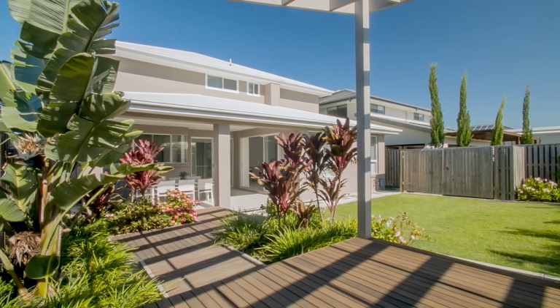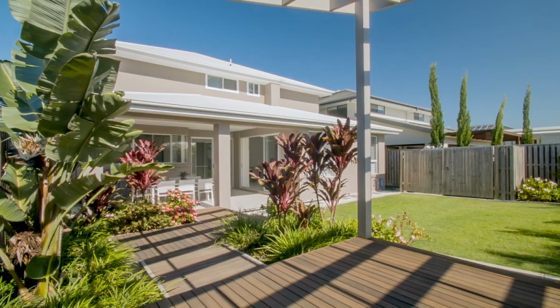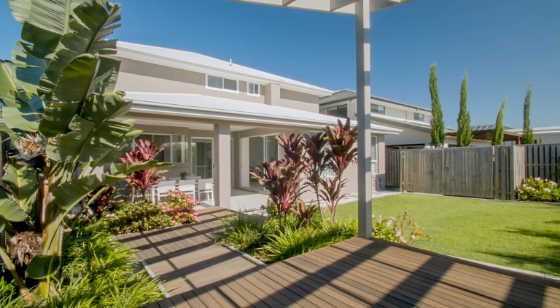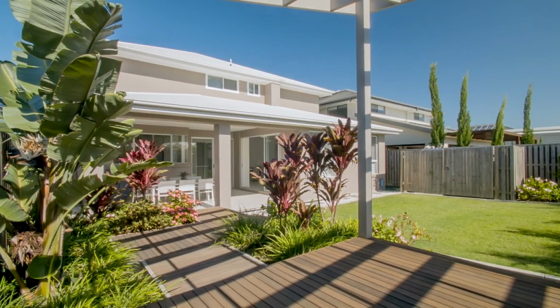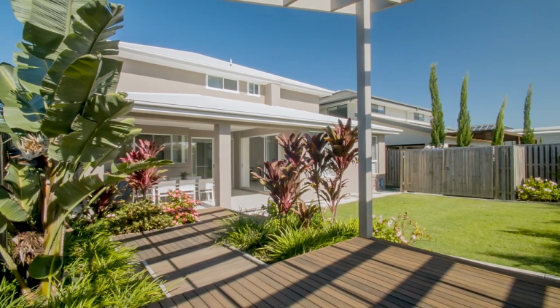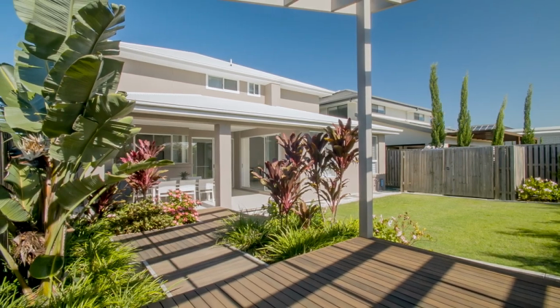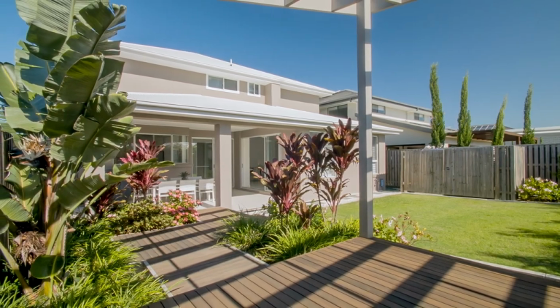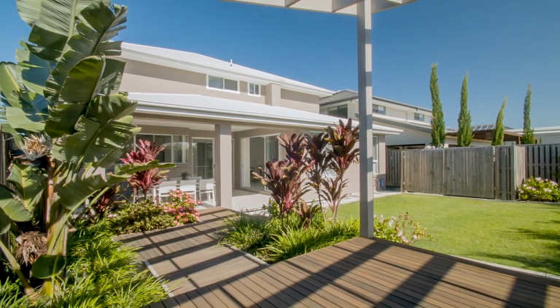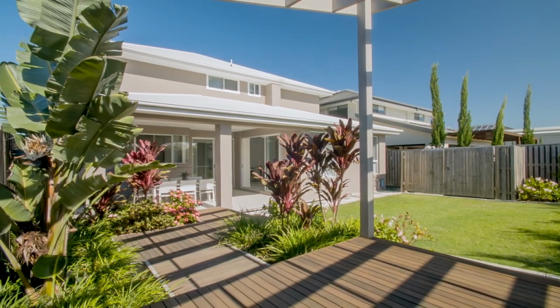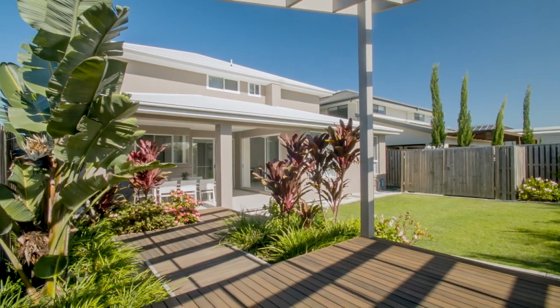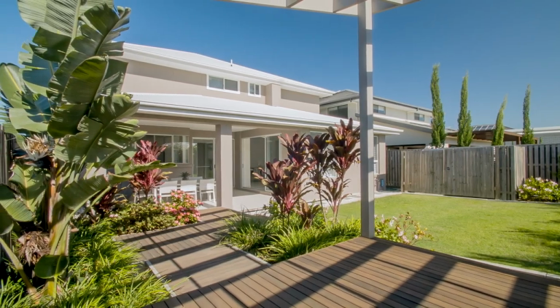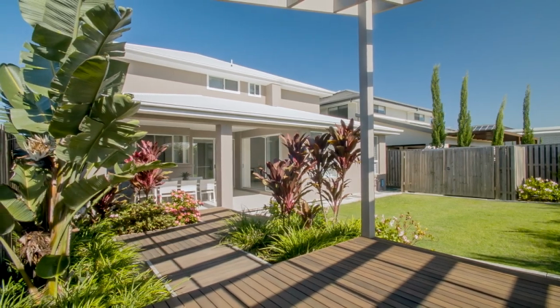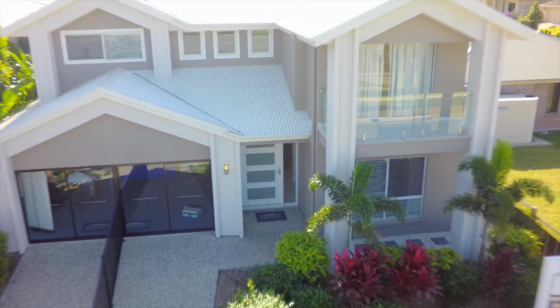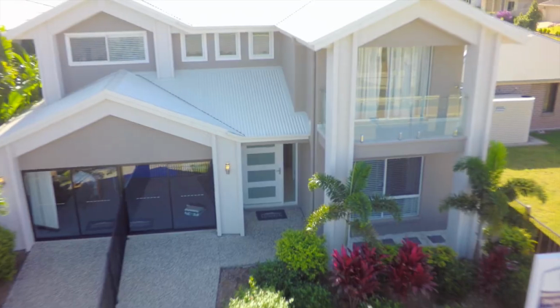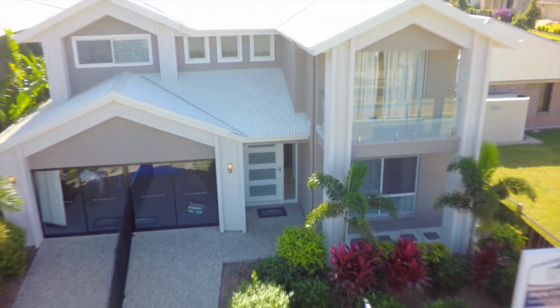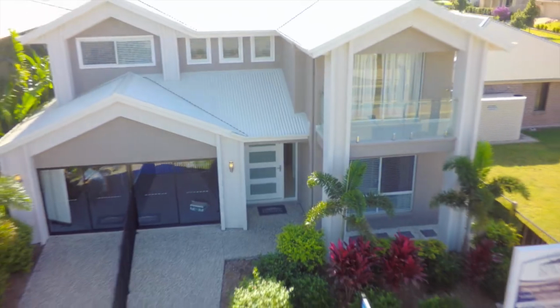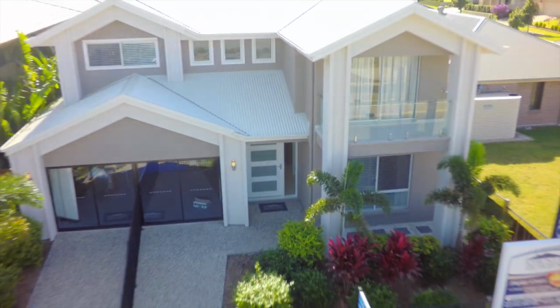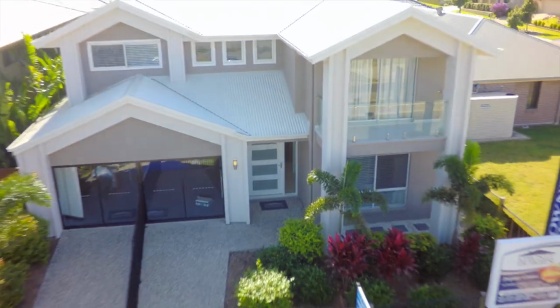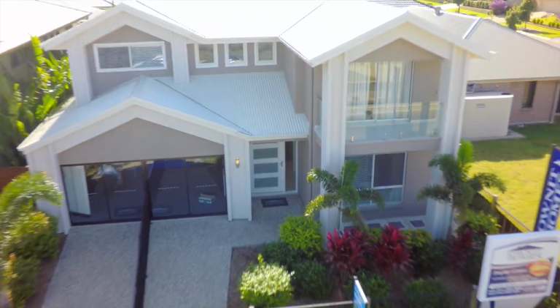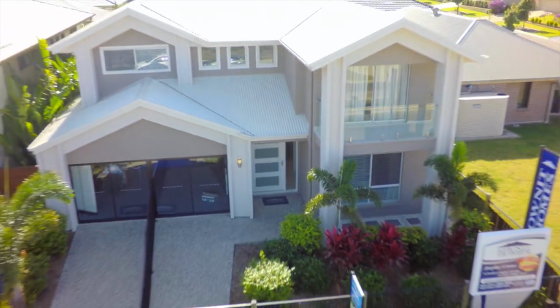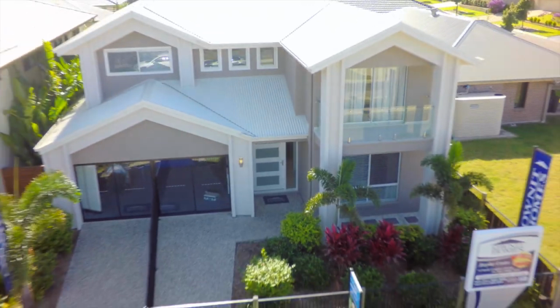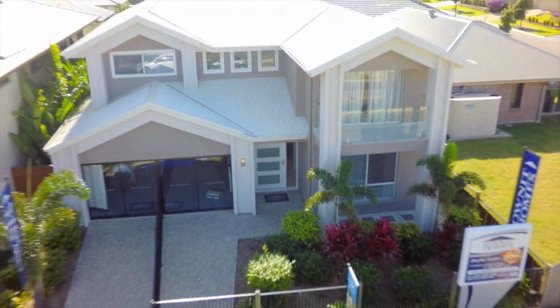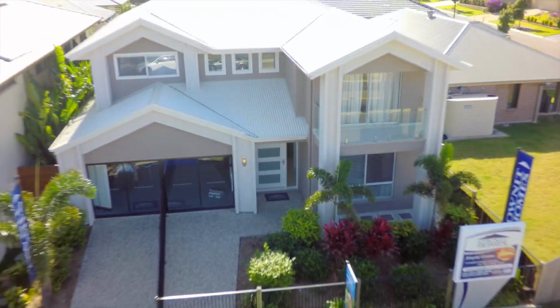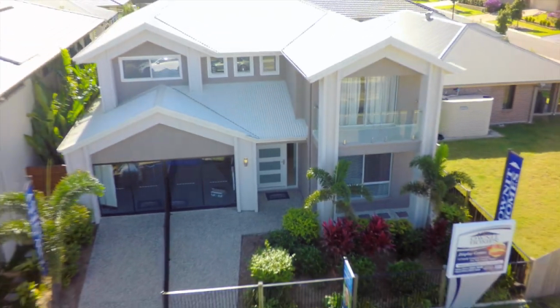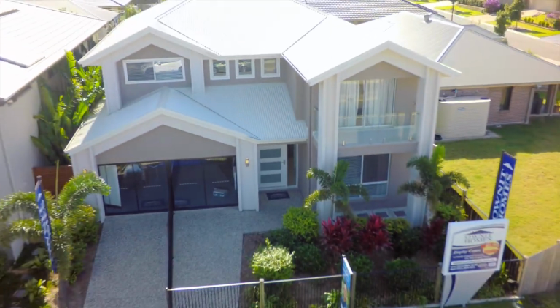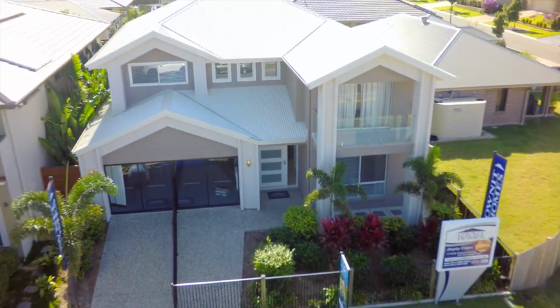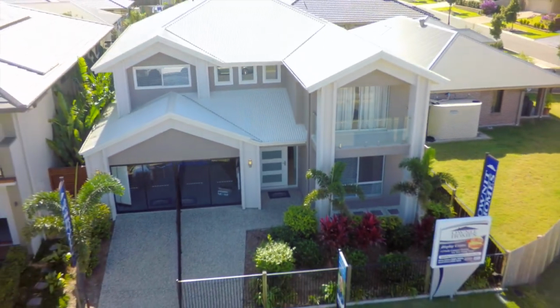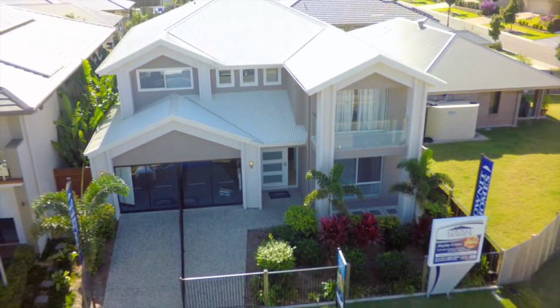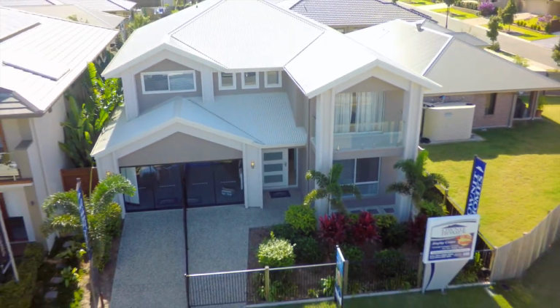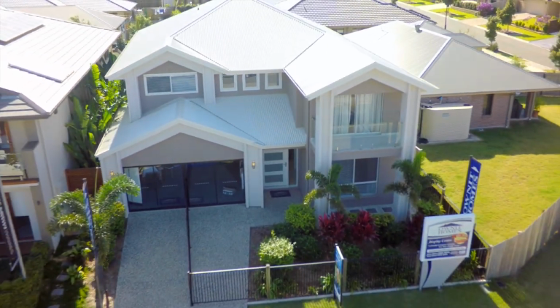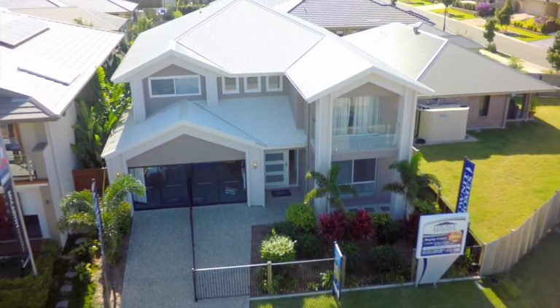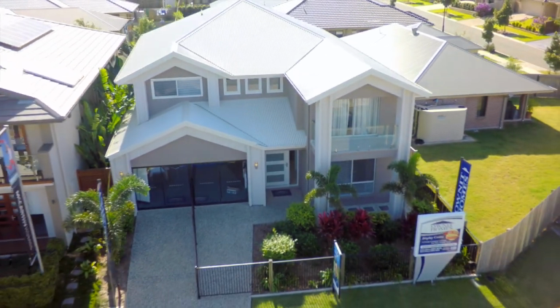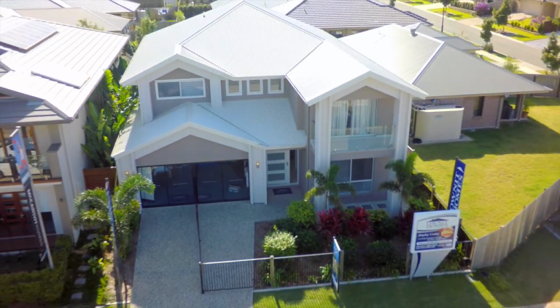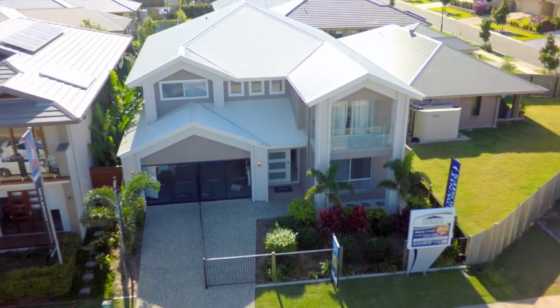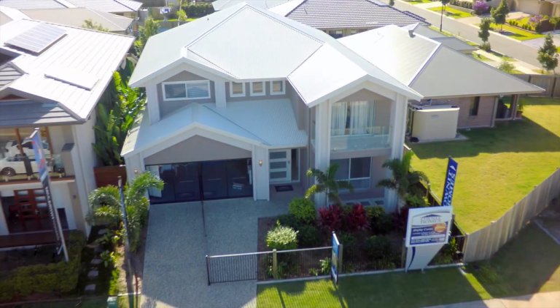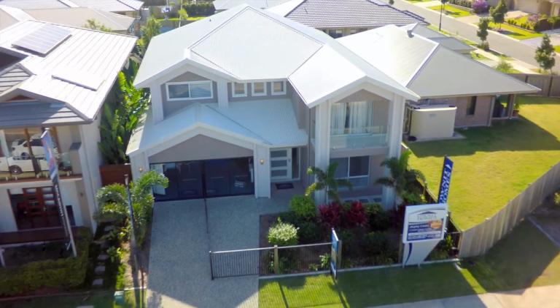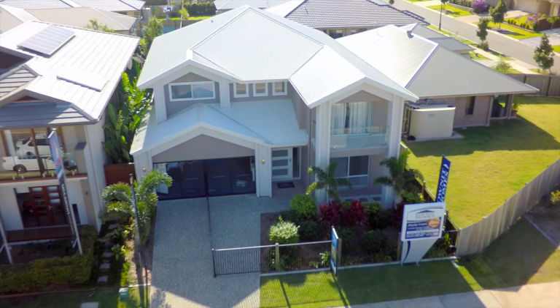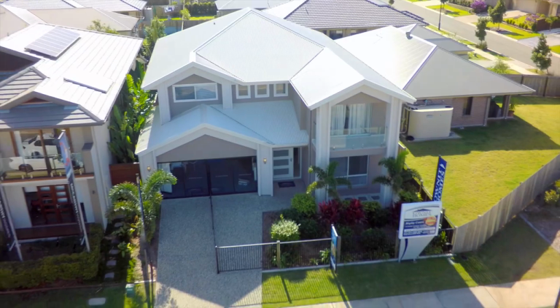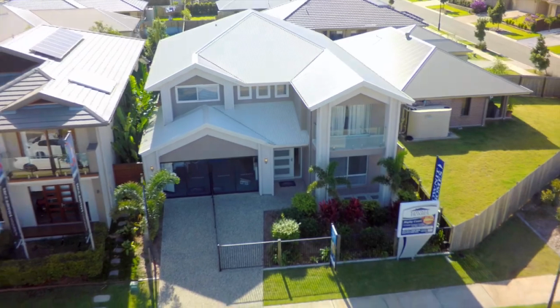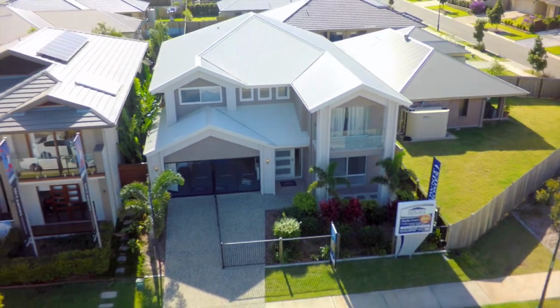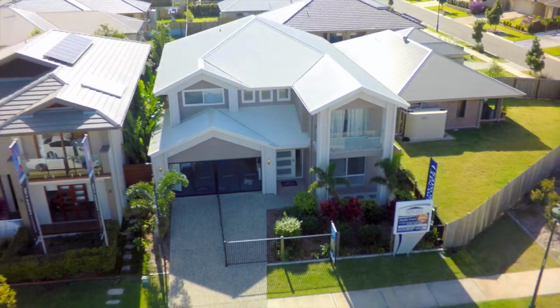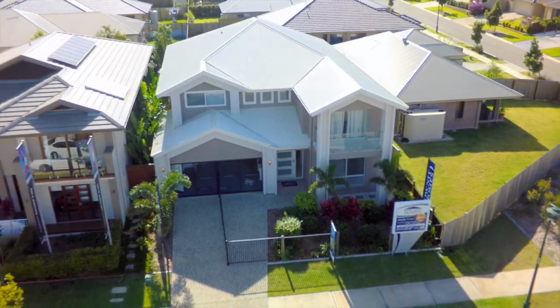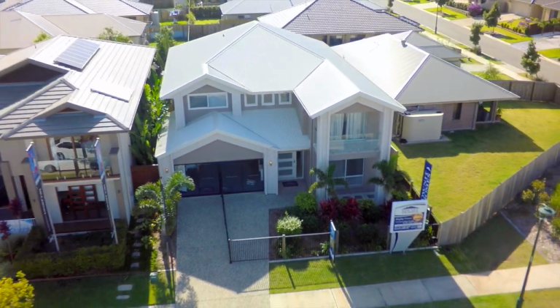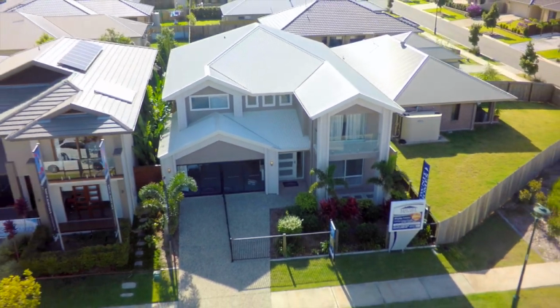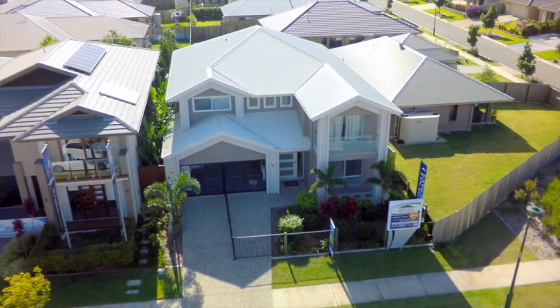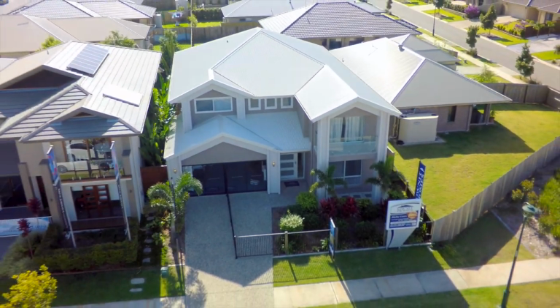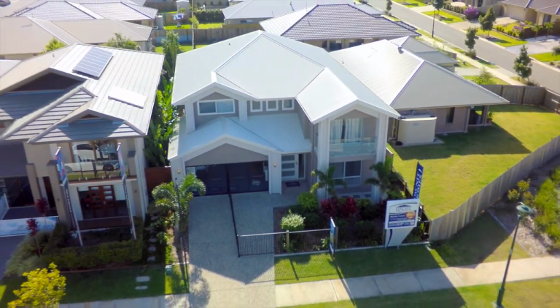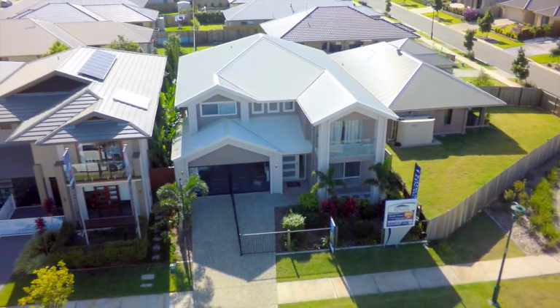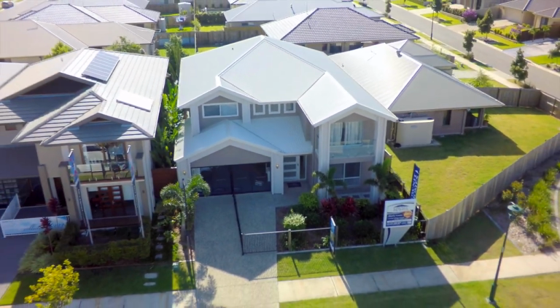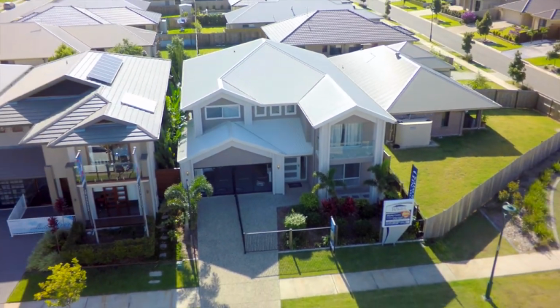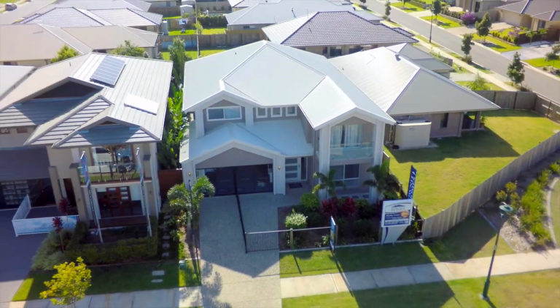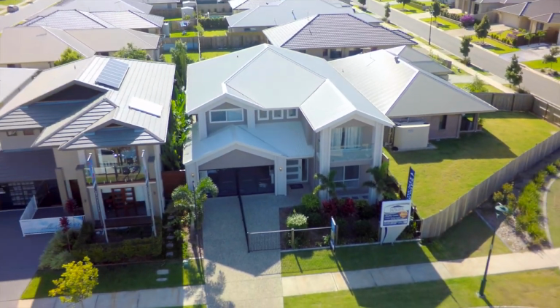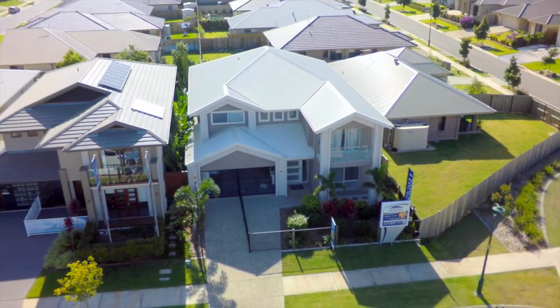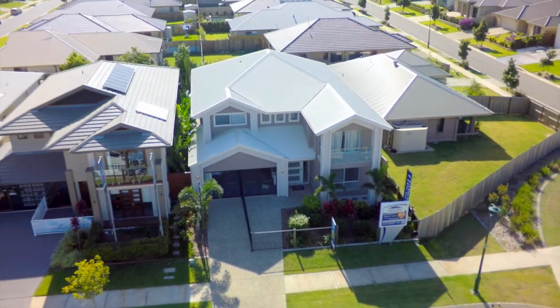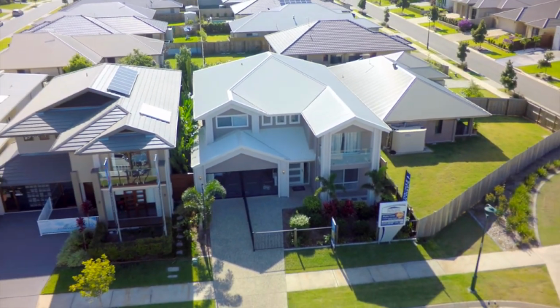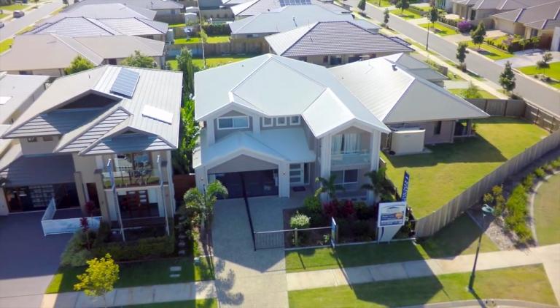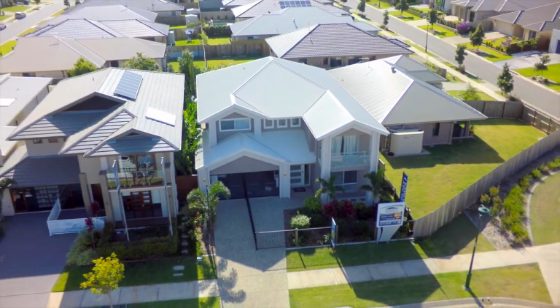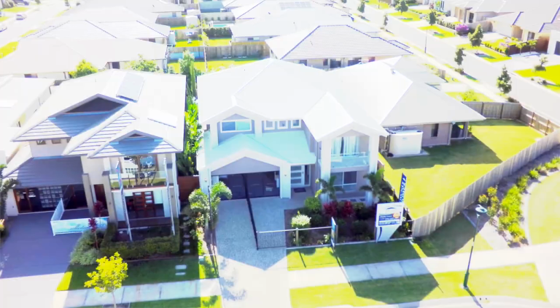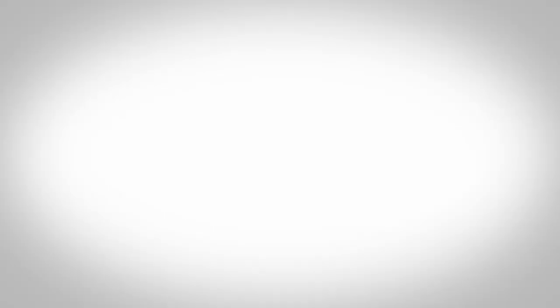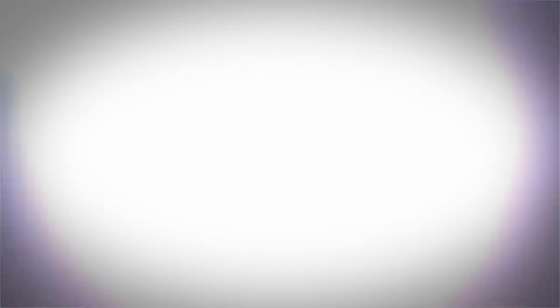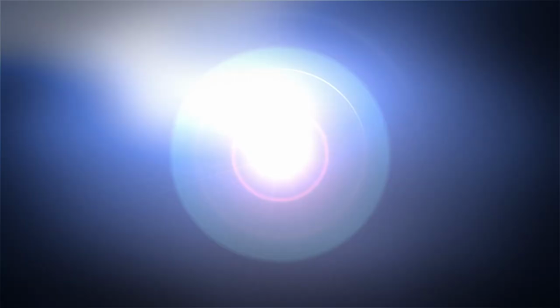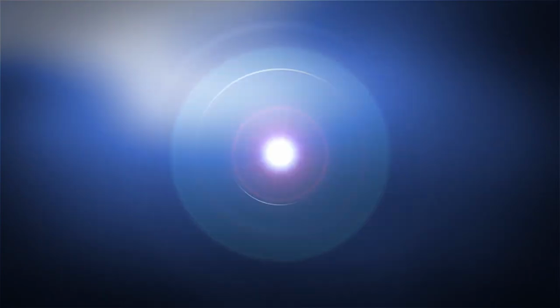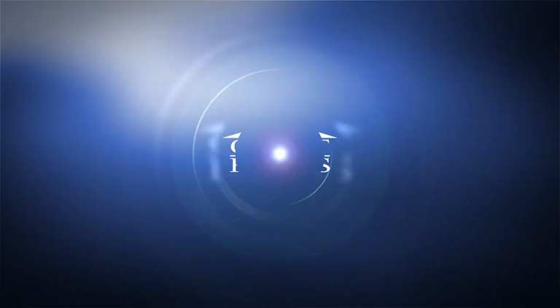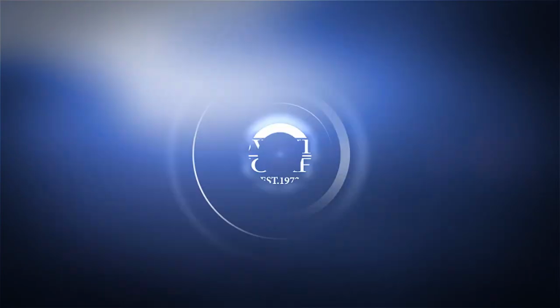For more information on the Park Lane 372, speak with an Own It Homes Consultant today.